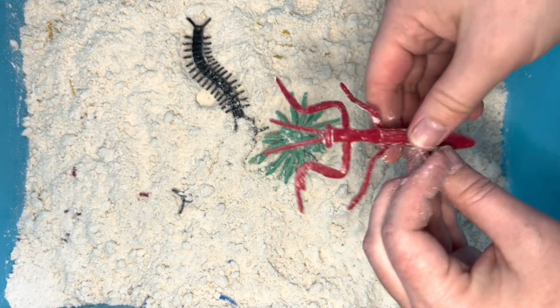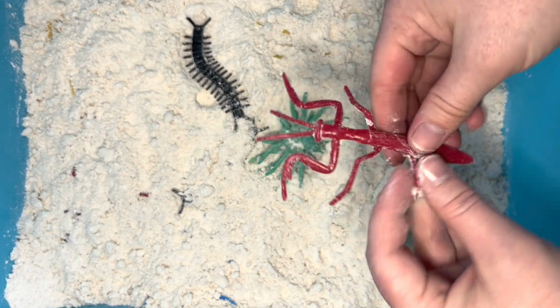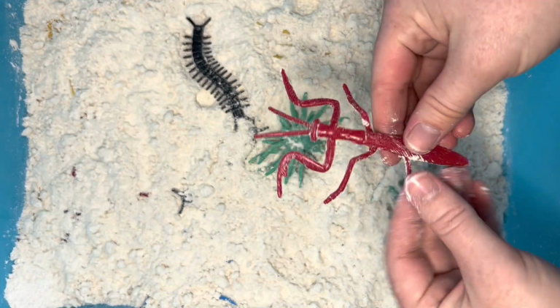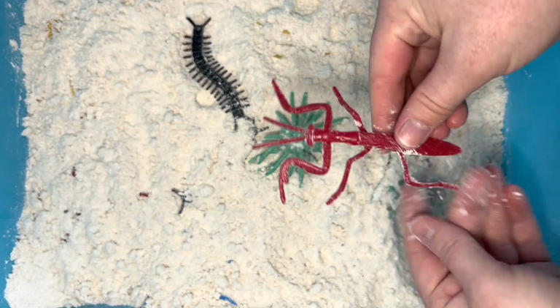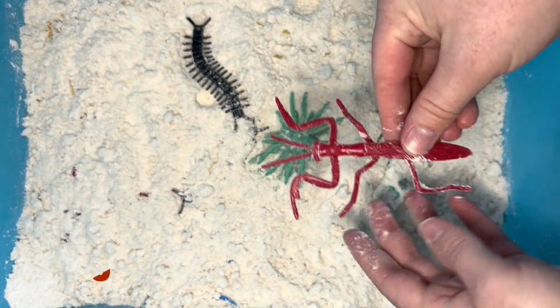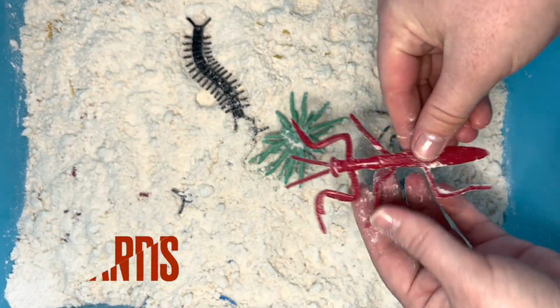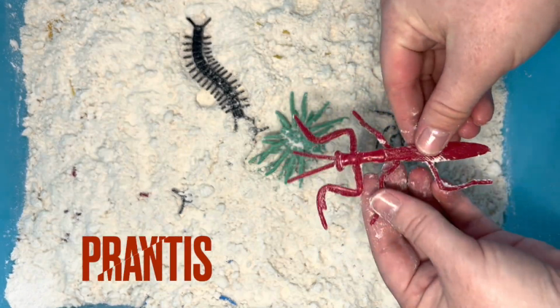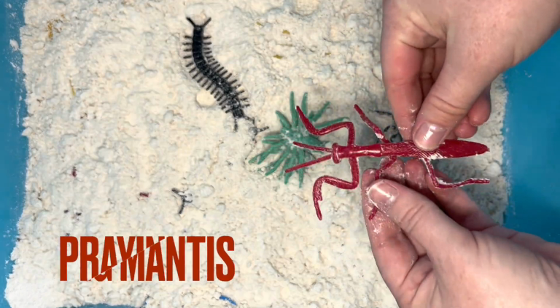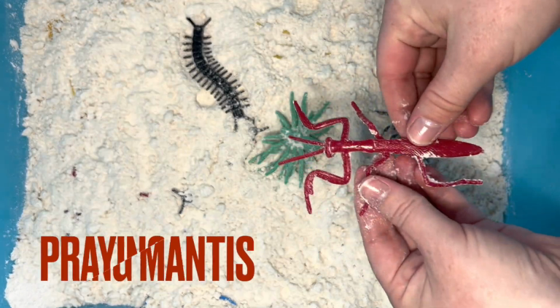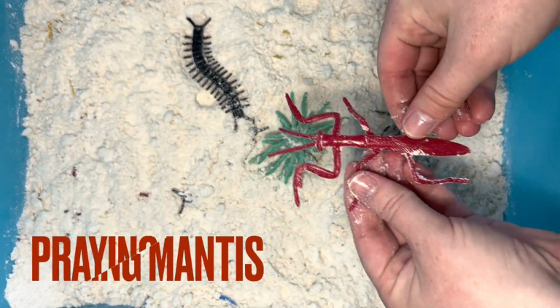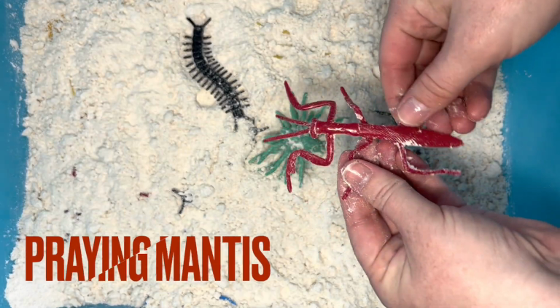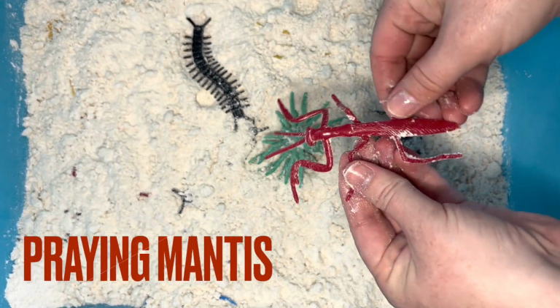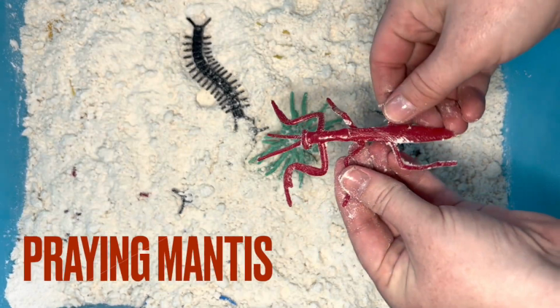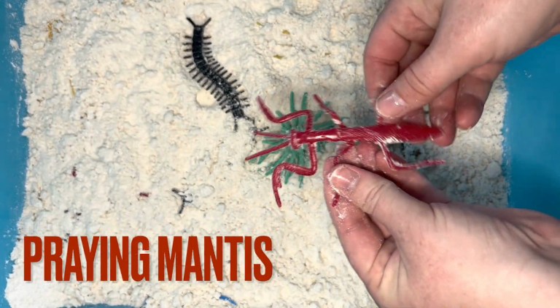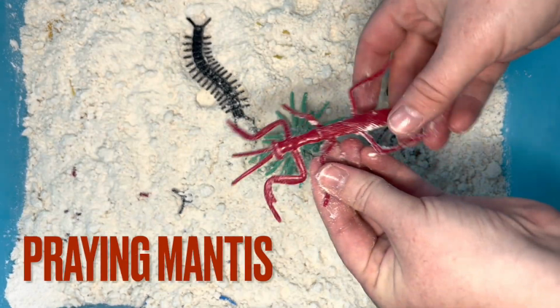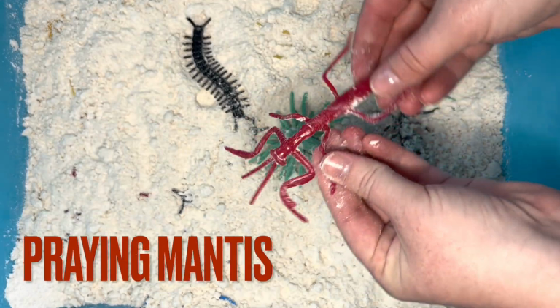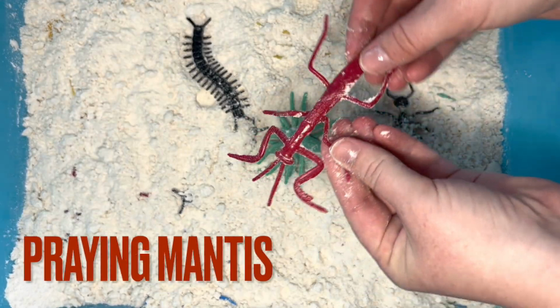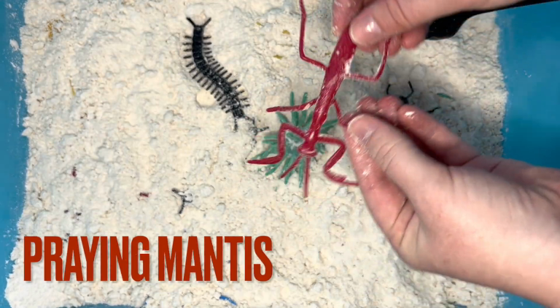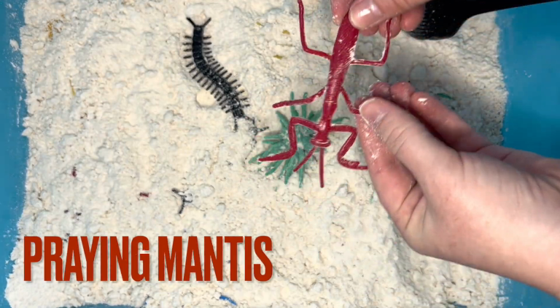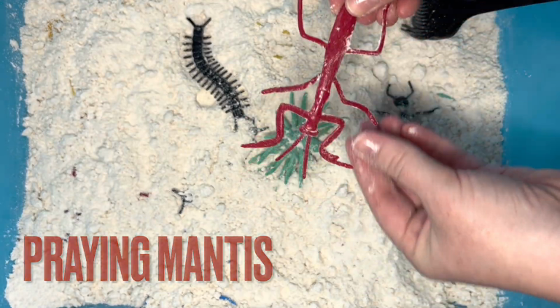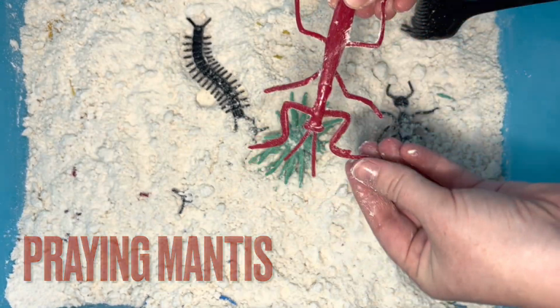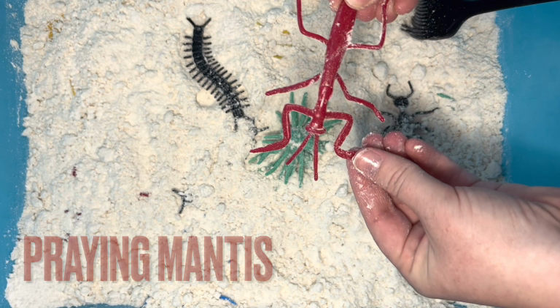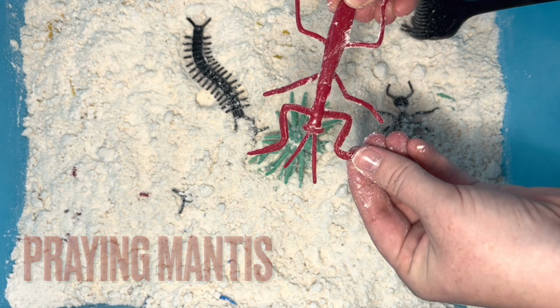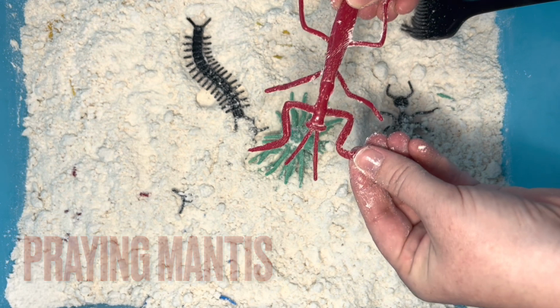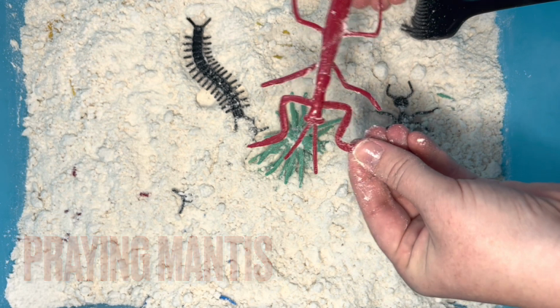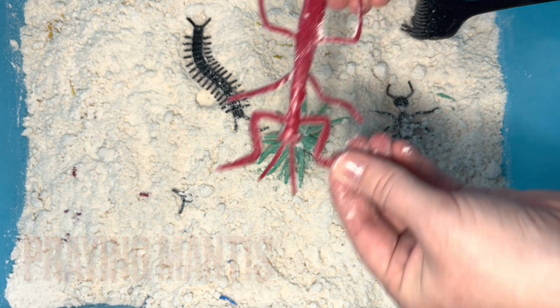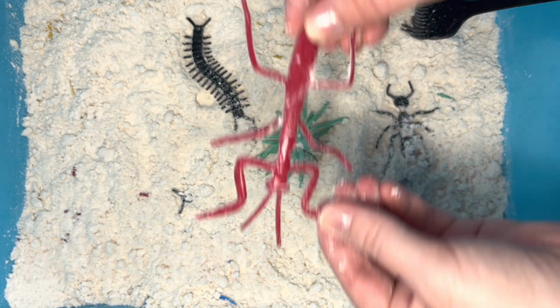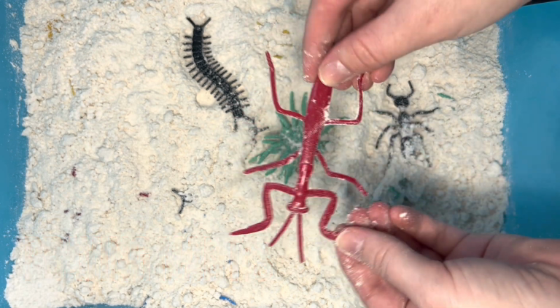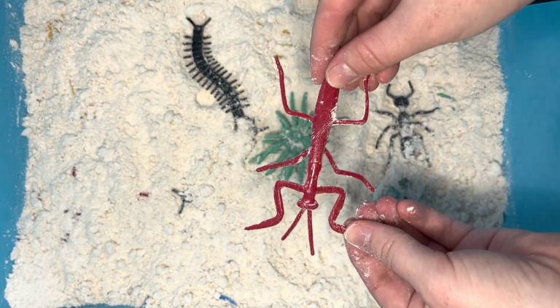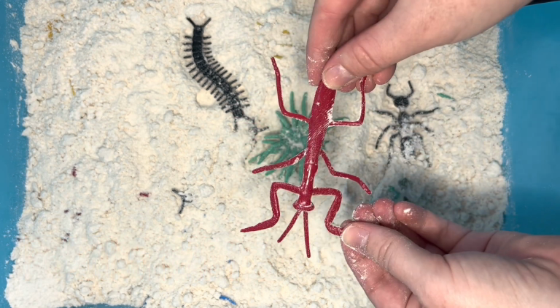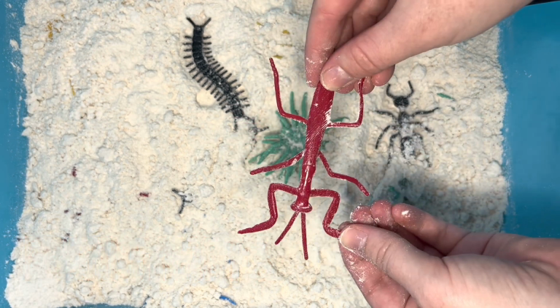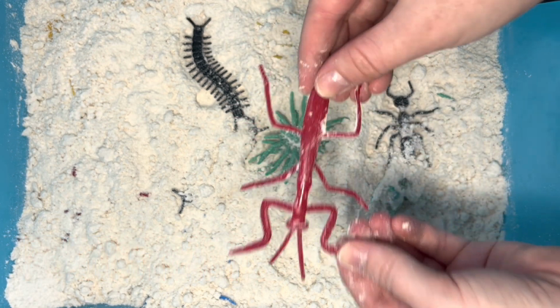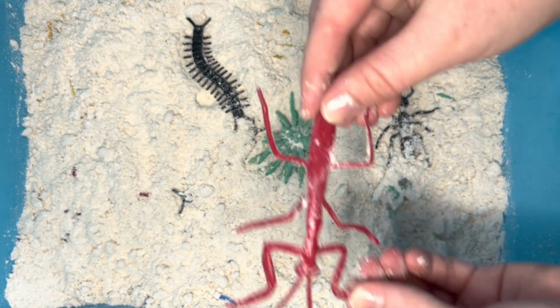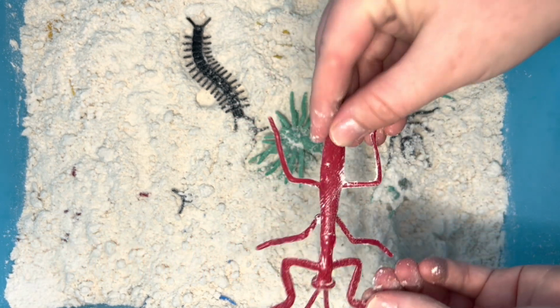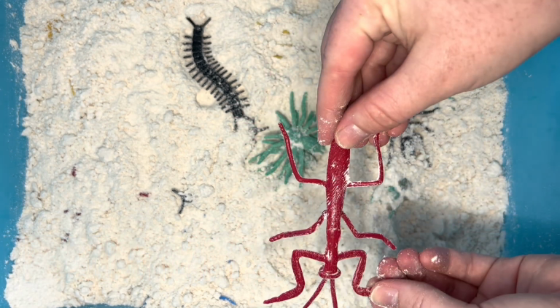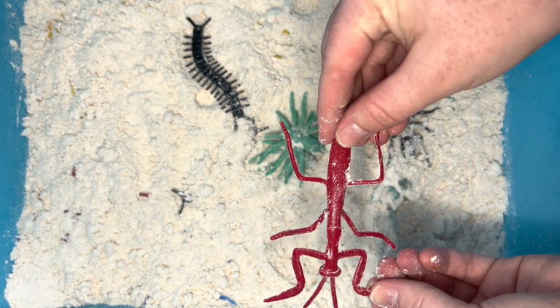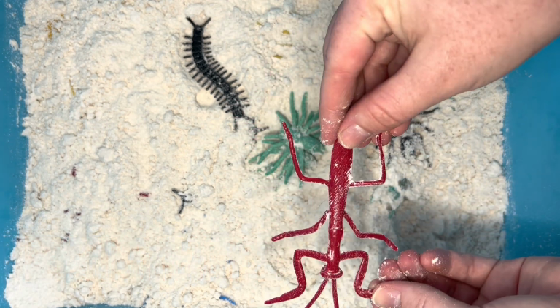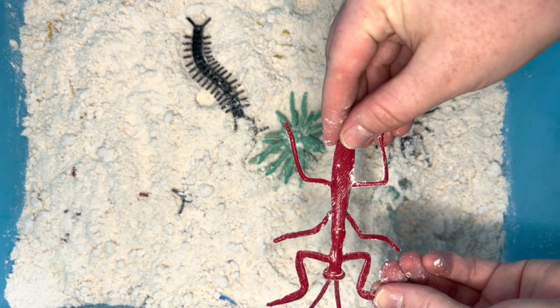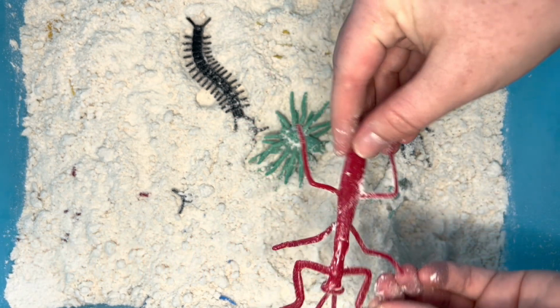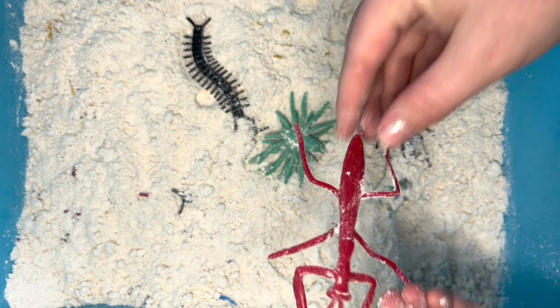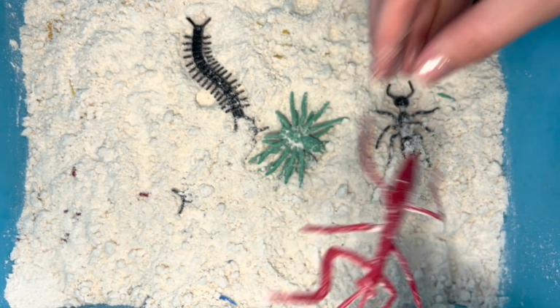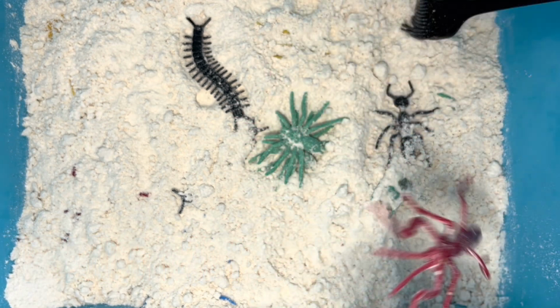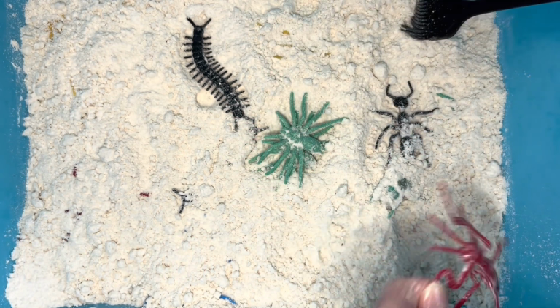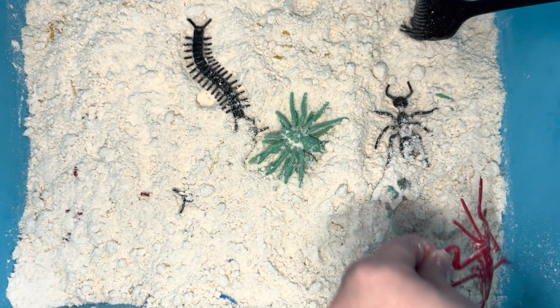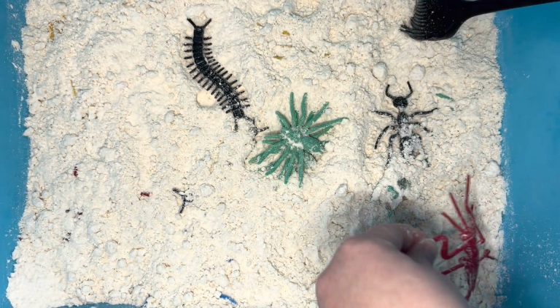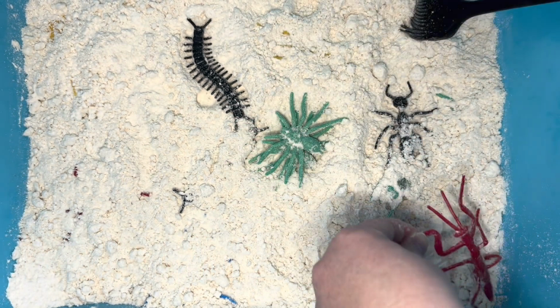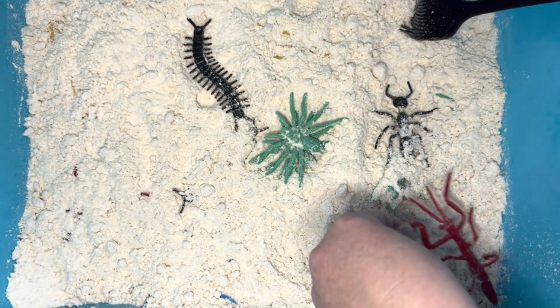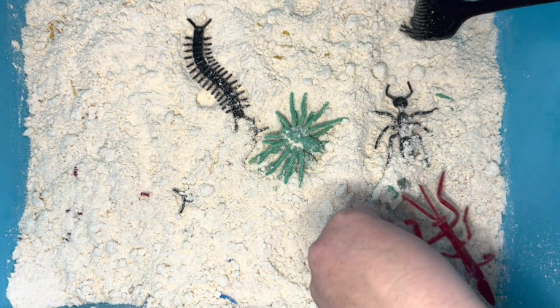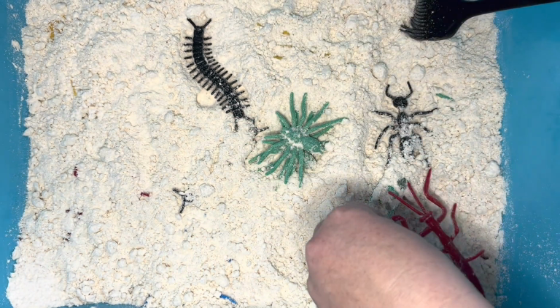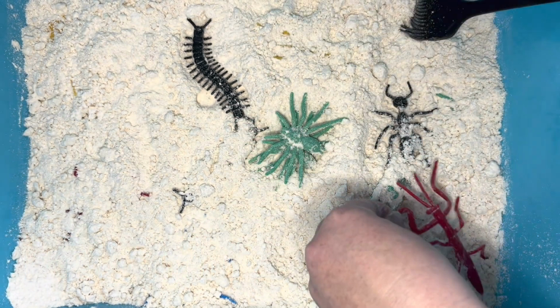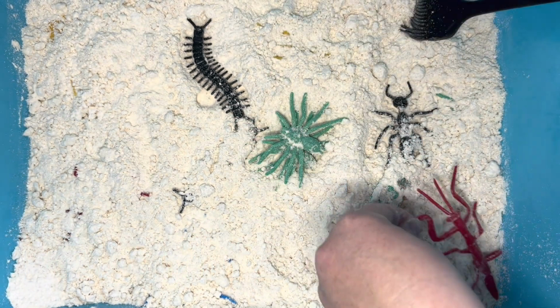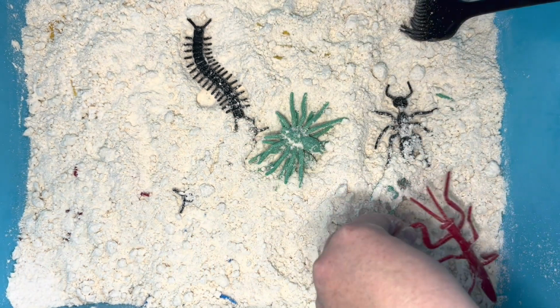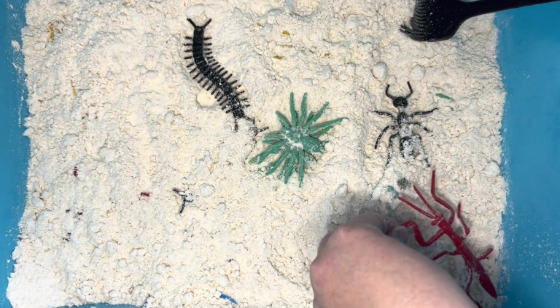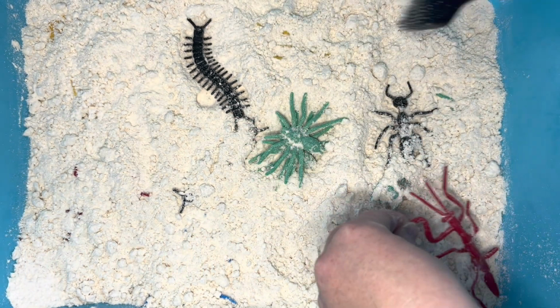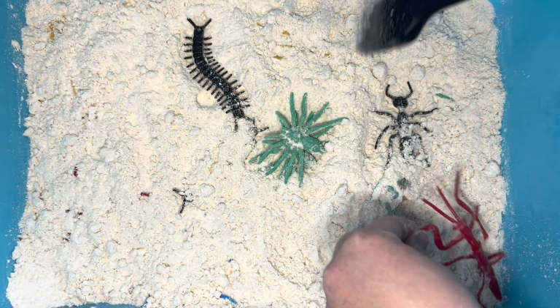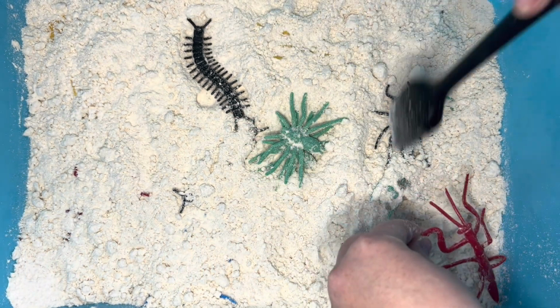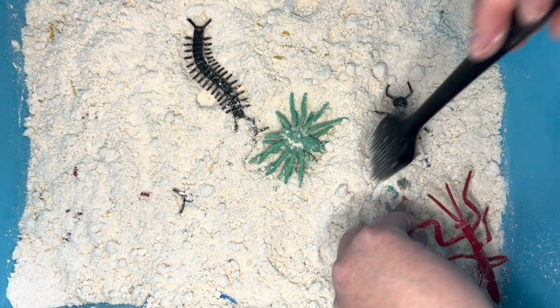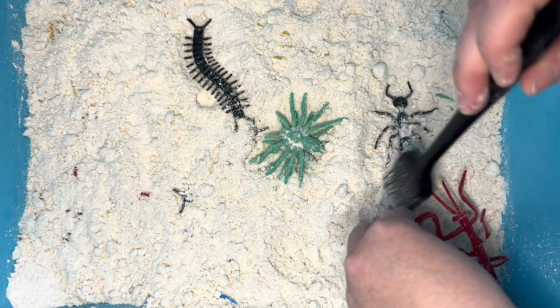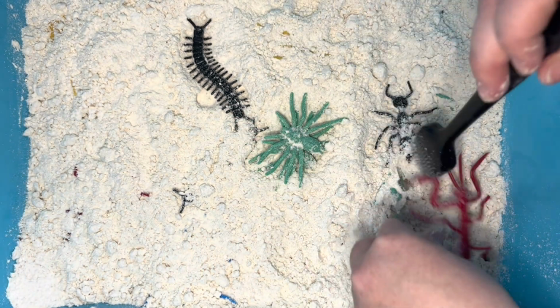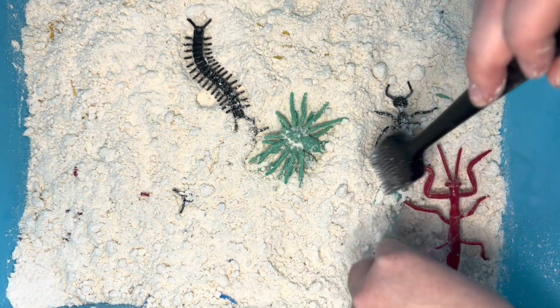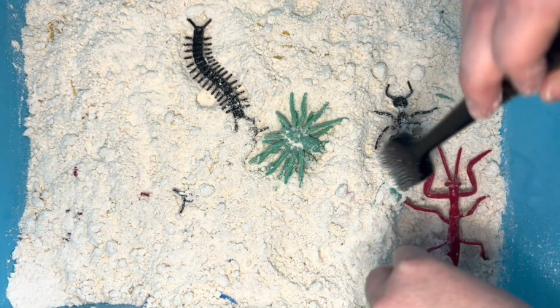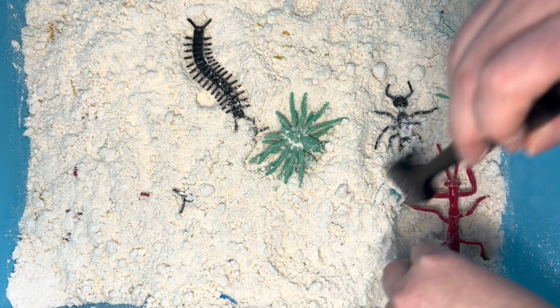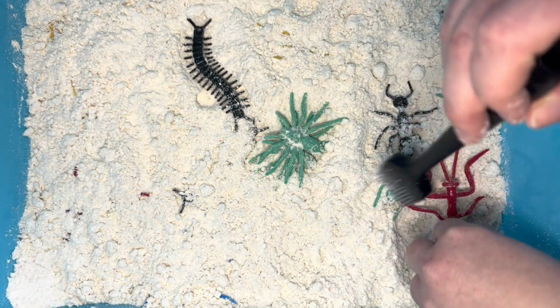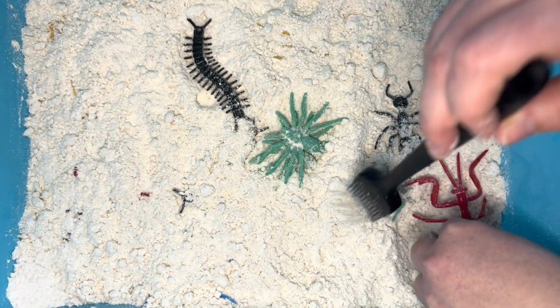Oh, it's a praying mantis. Praying mantises are very good at camouflaging. That means they can look like a leaf if they want to.